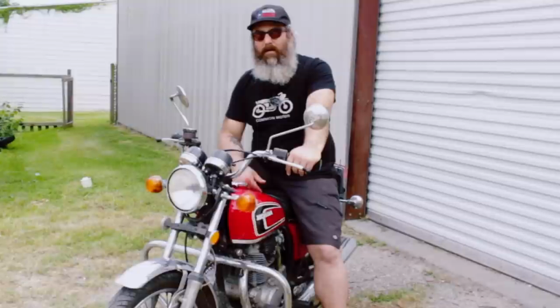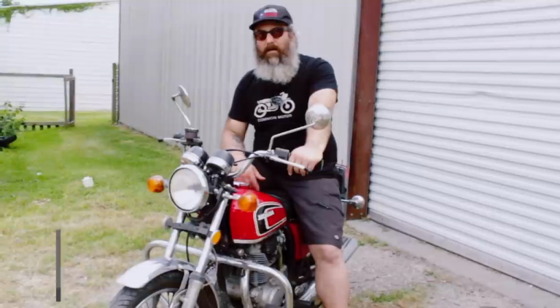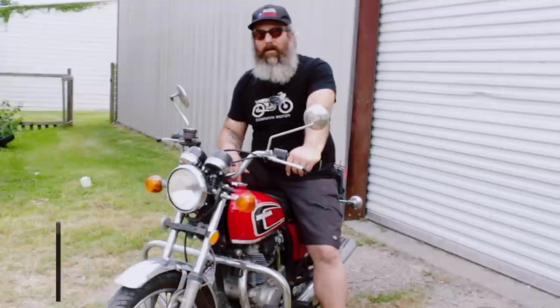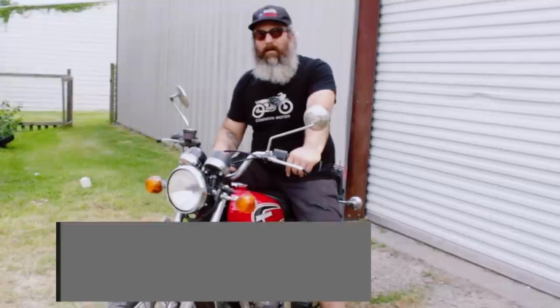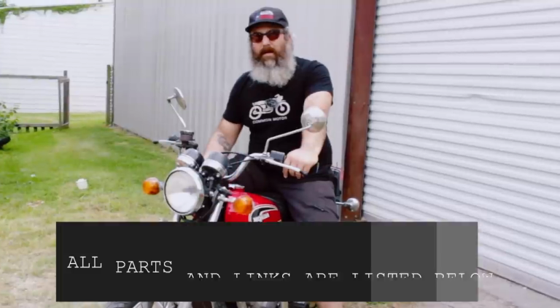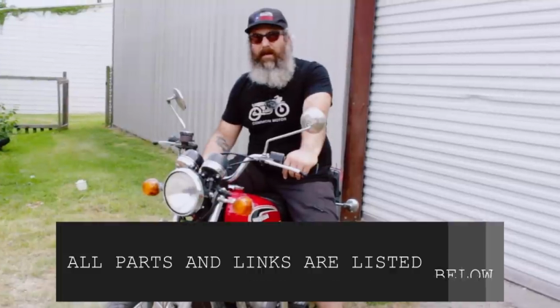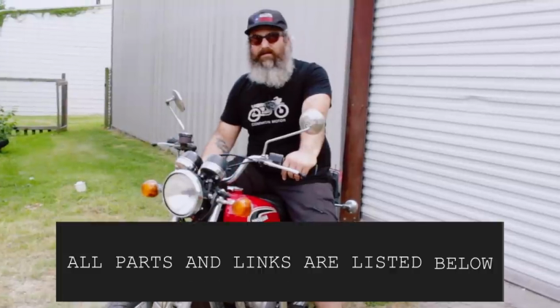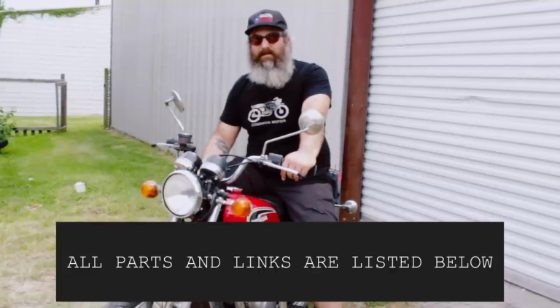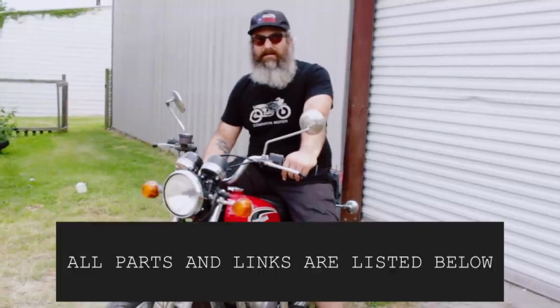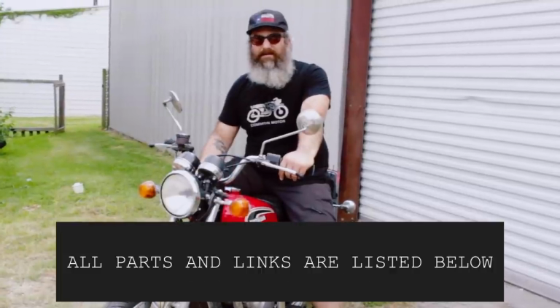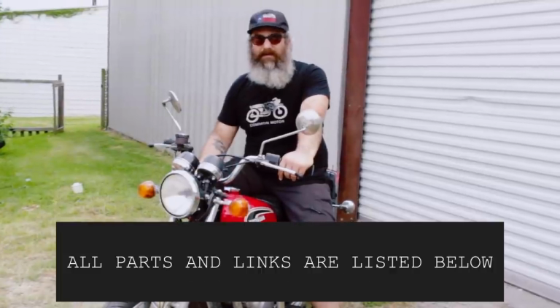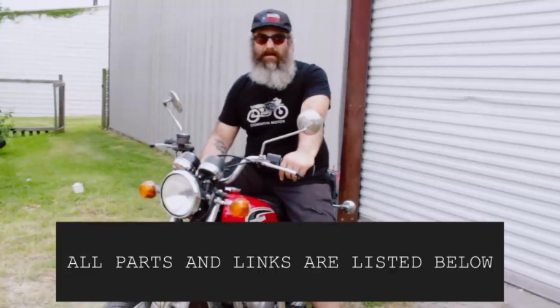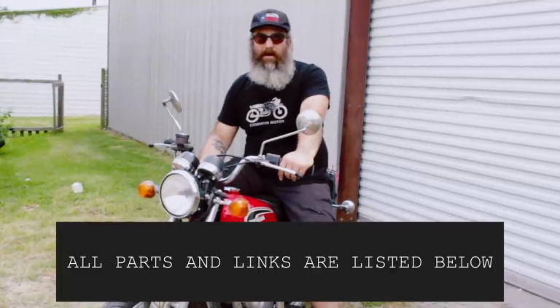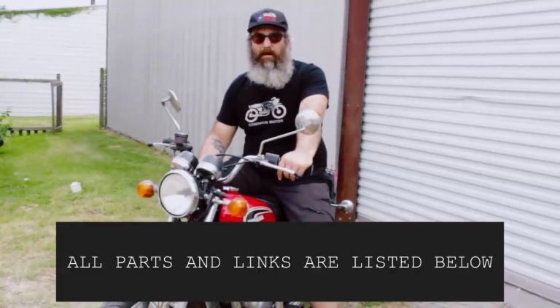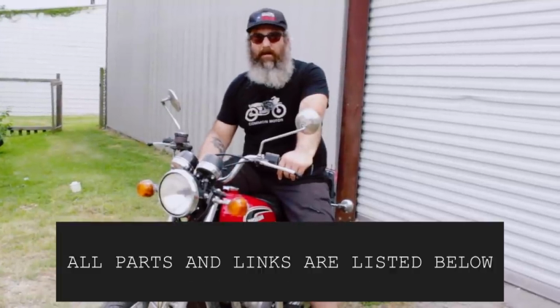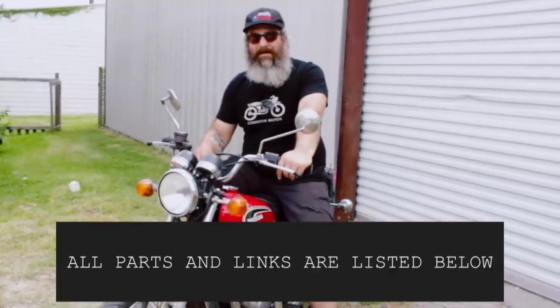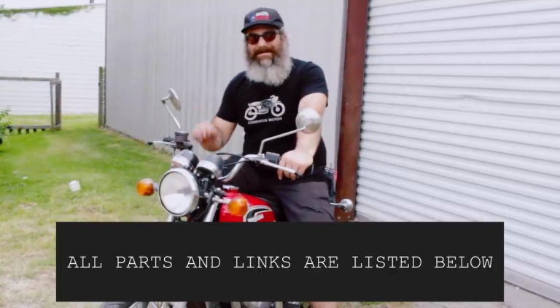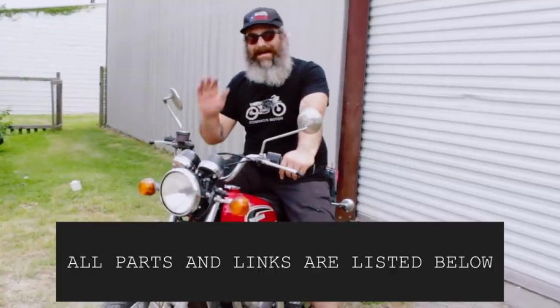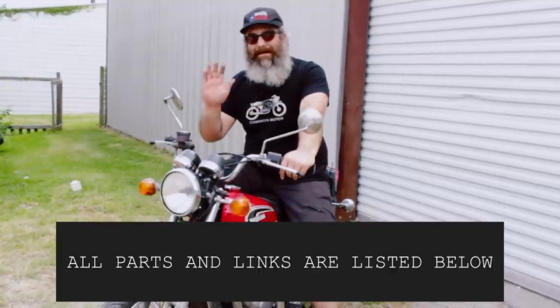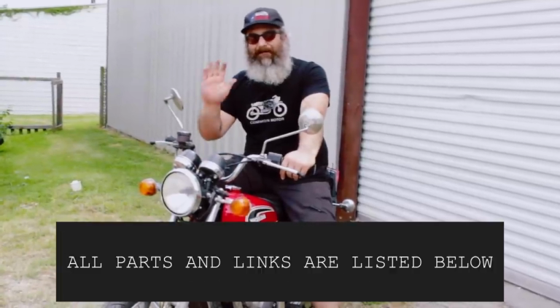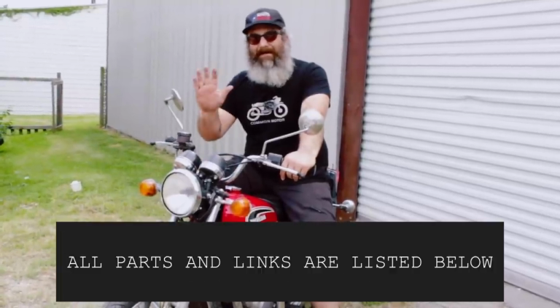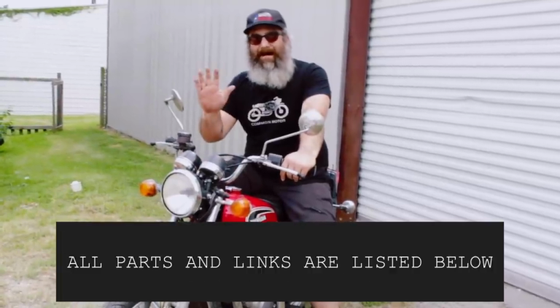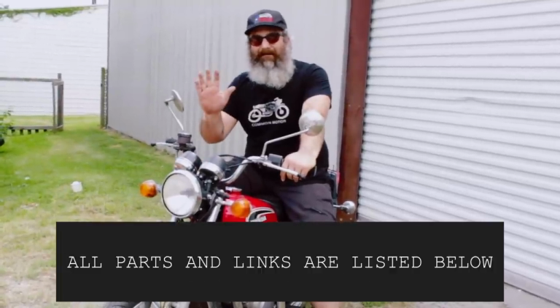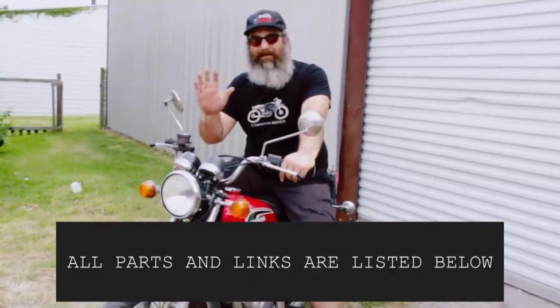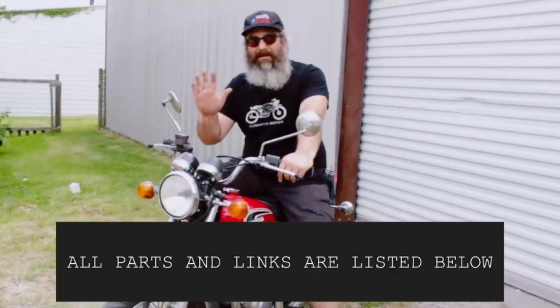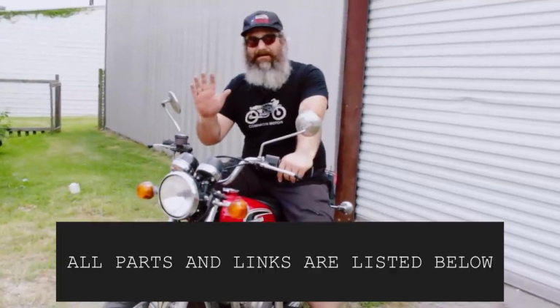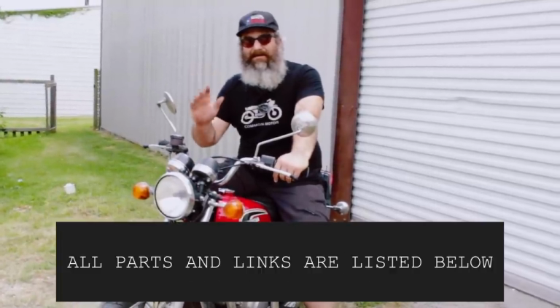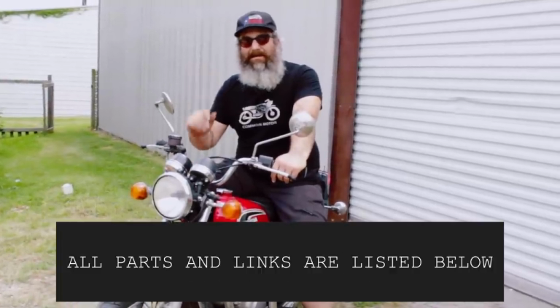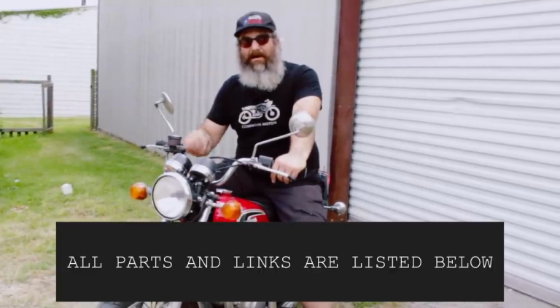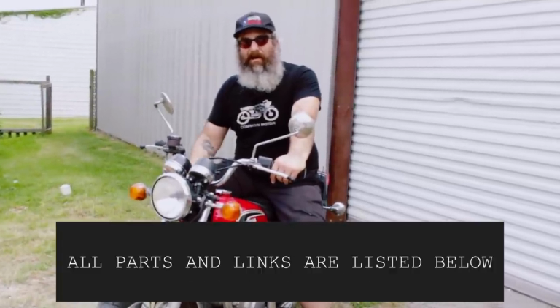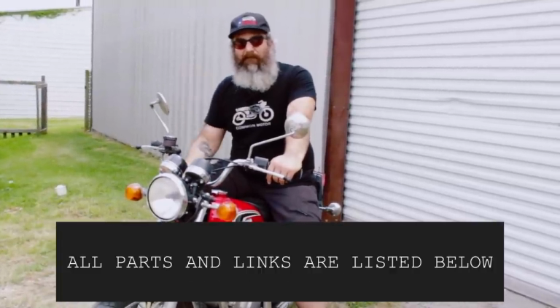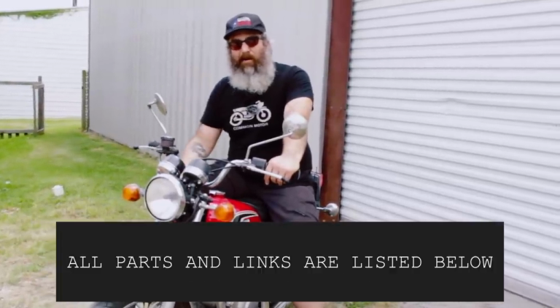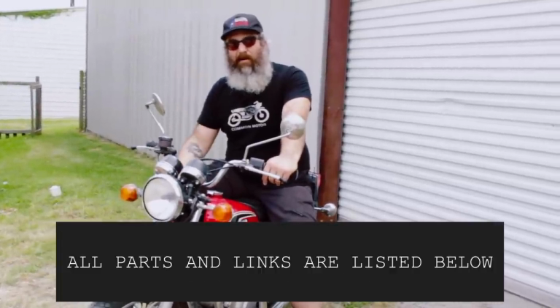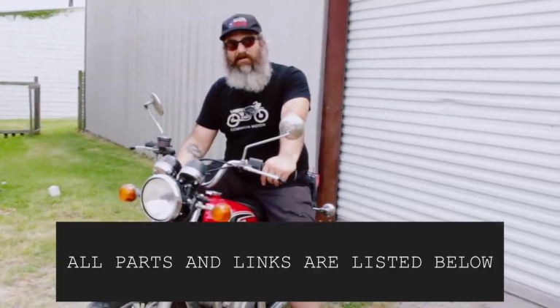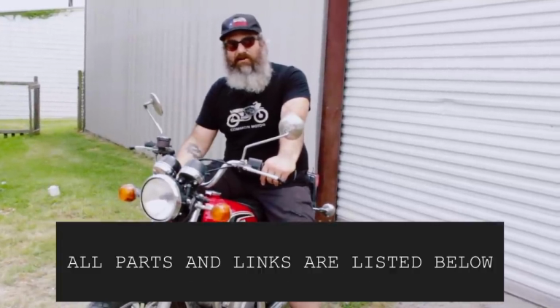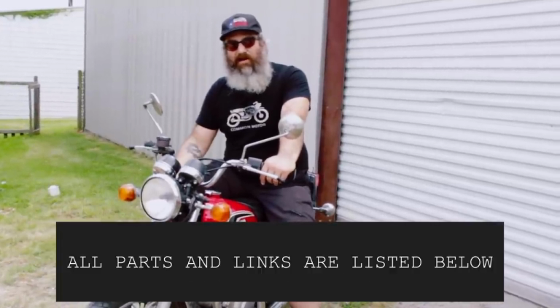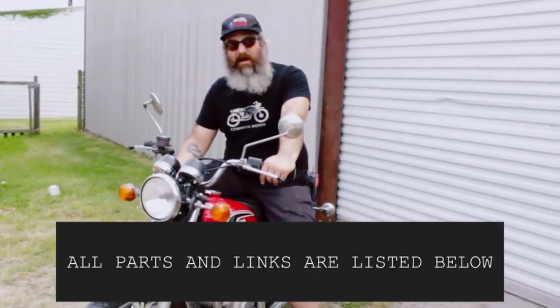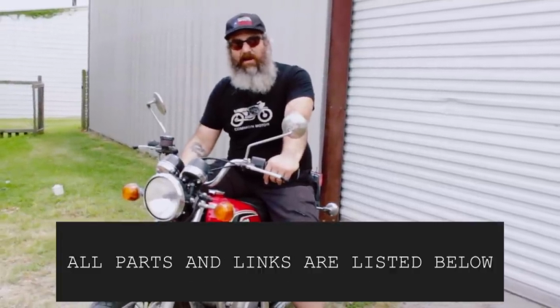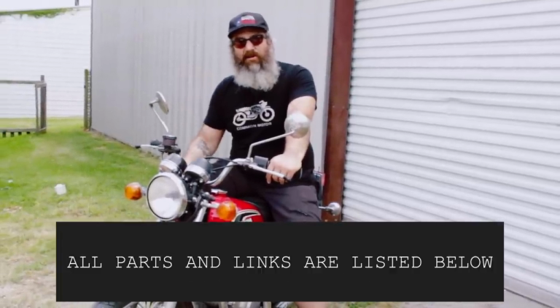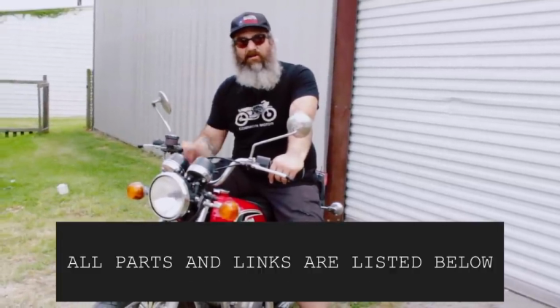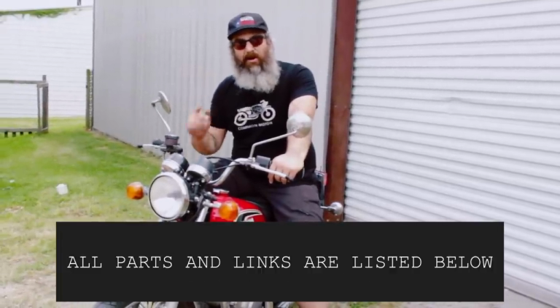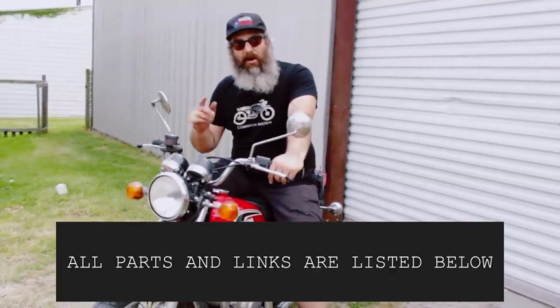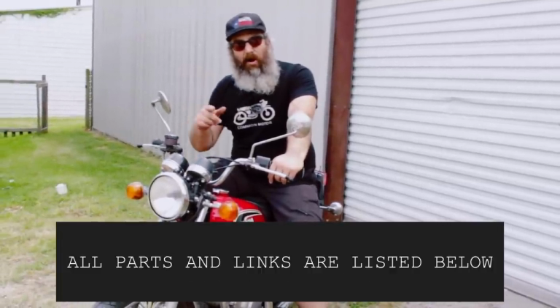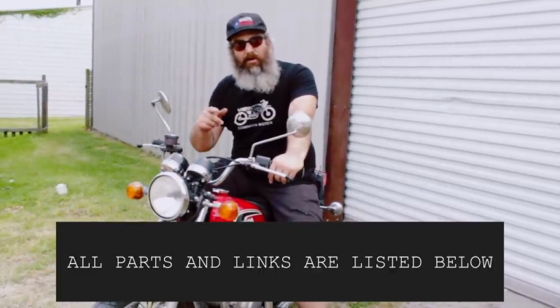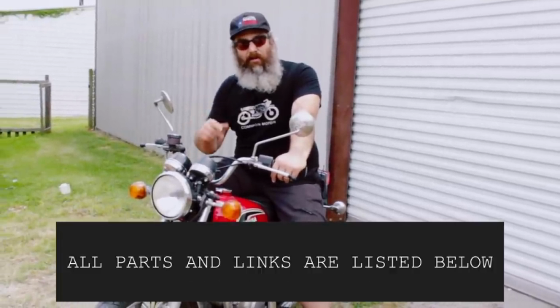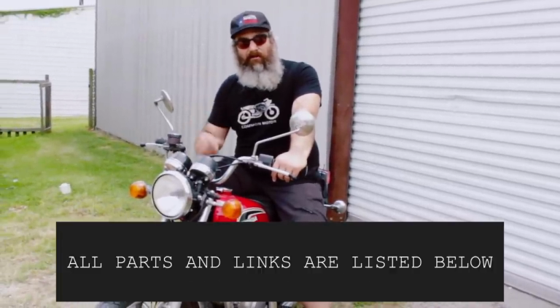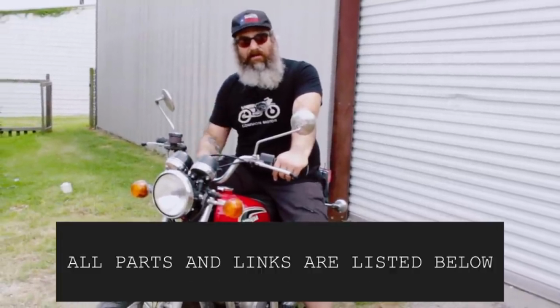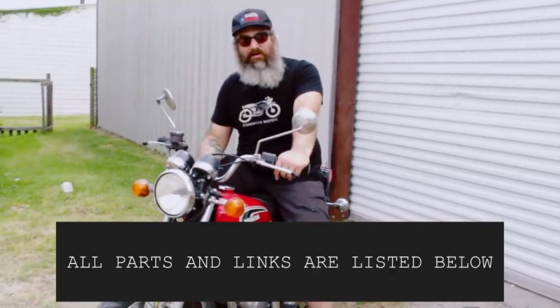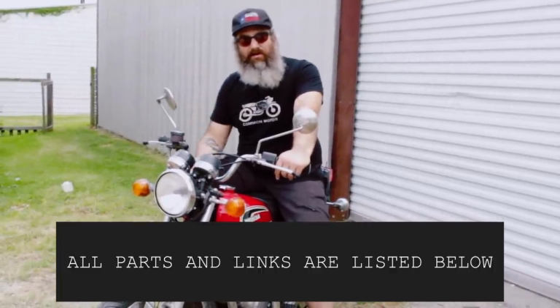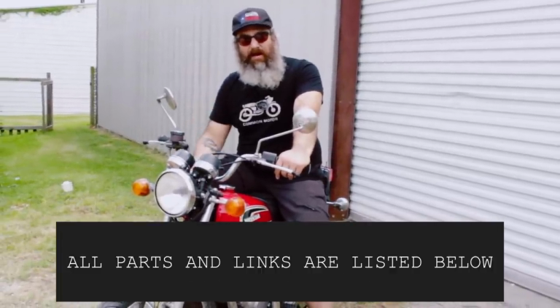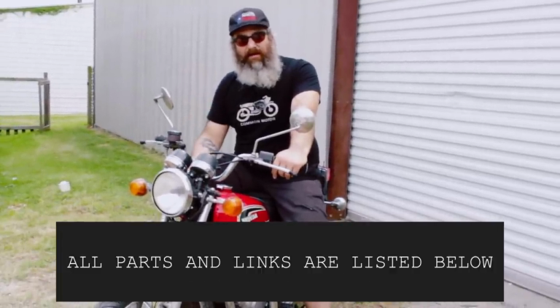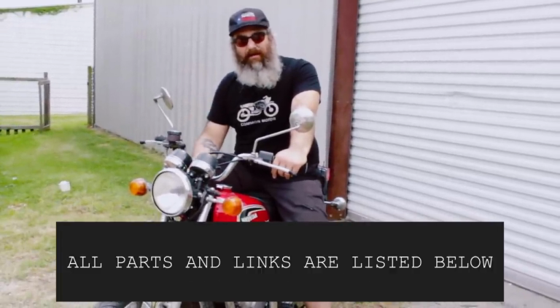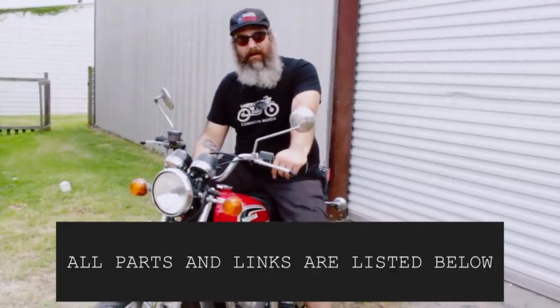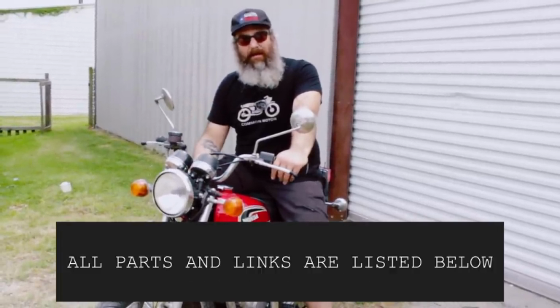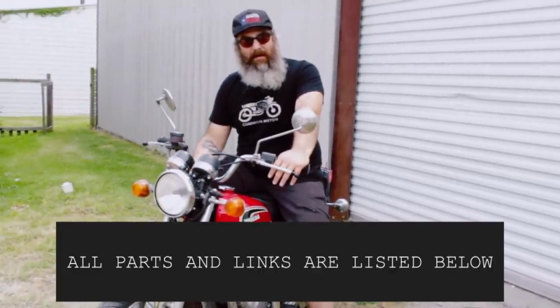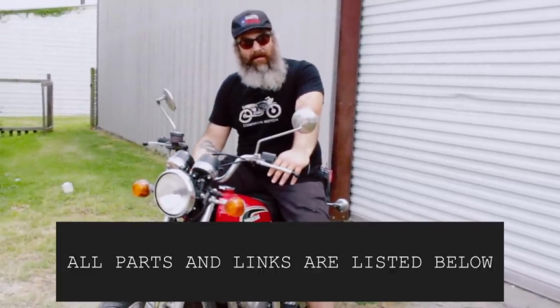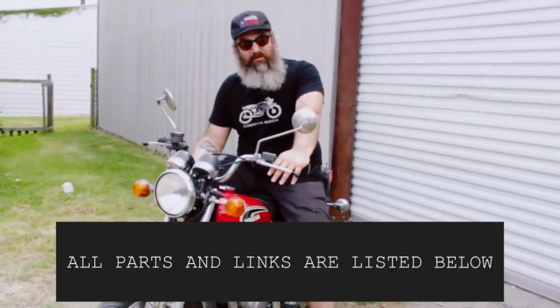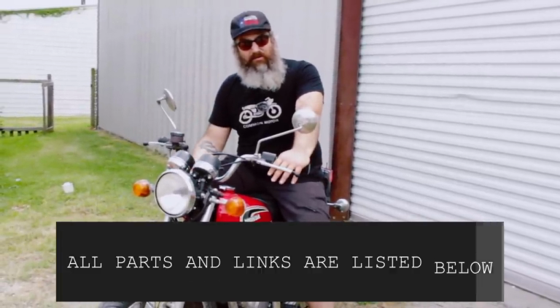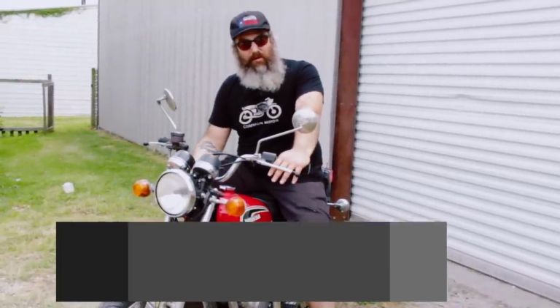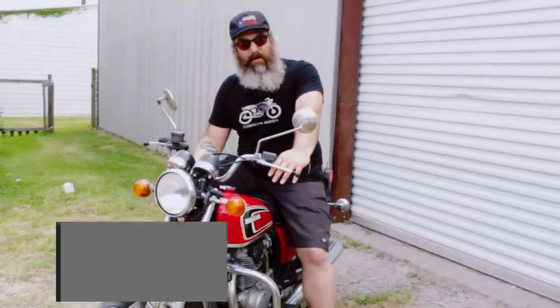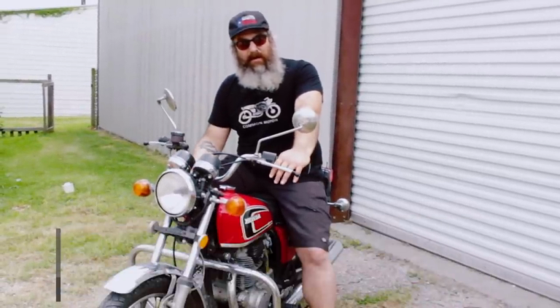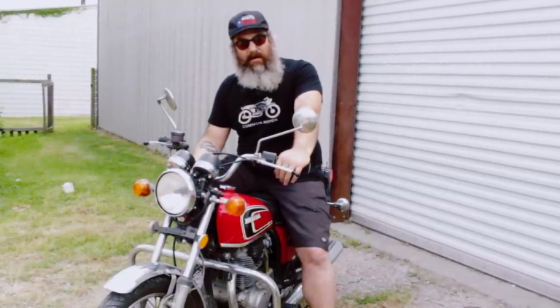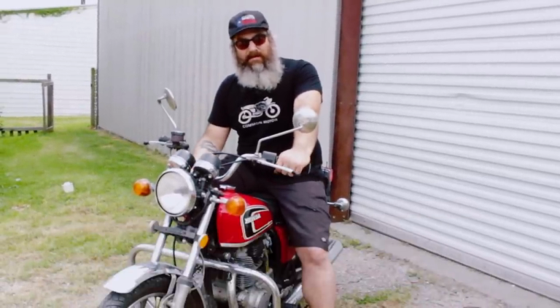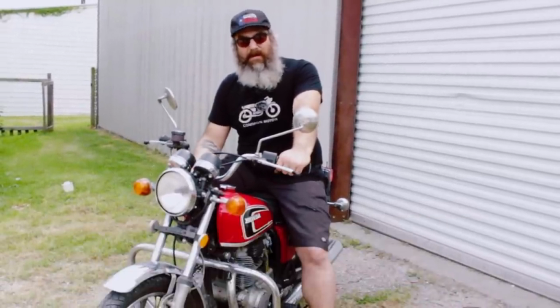This has been our top five list of parts to change on your vintage Honda. Thanks for joining us.